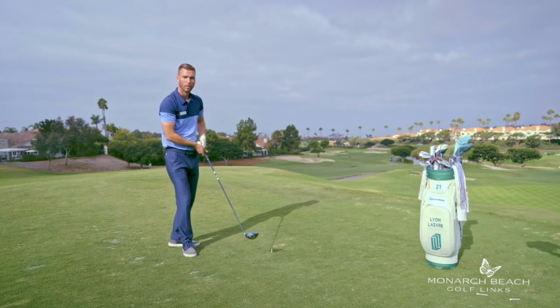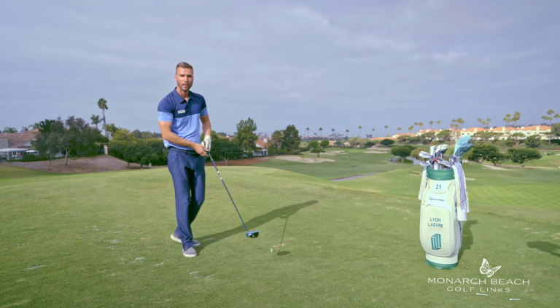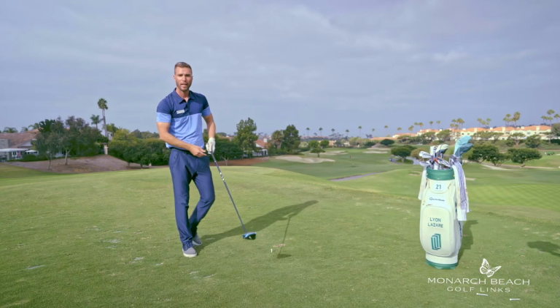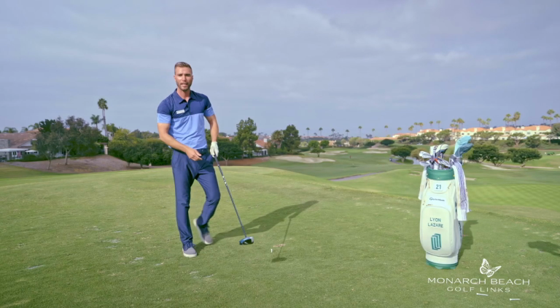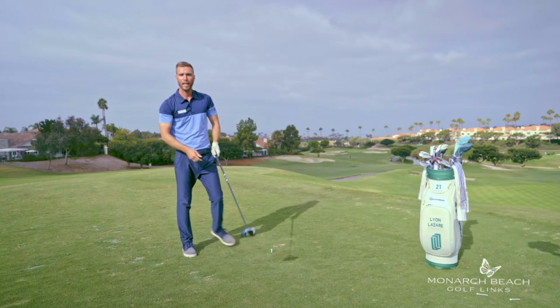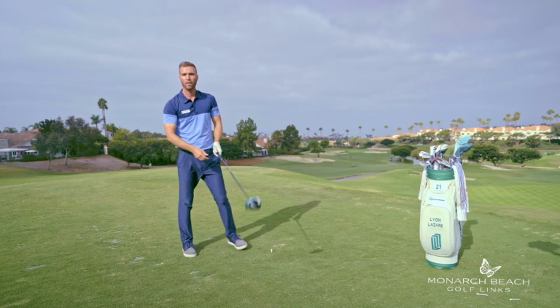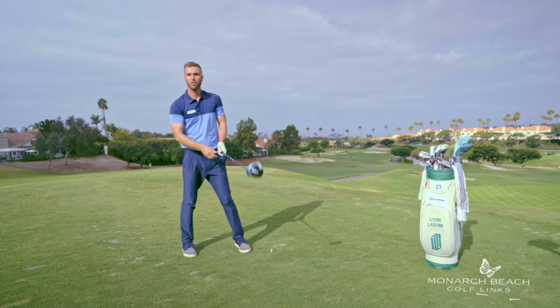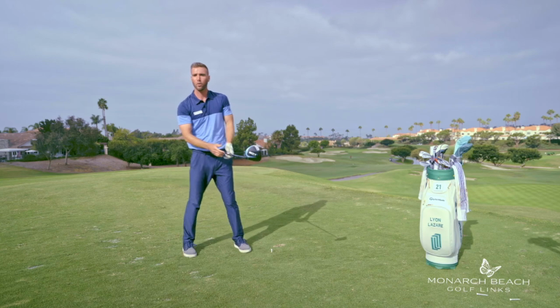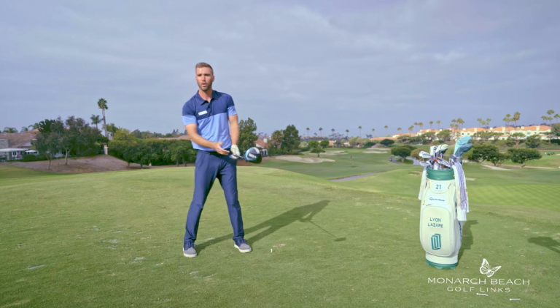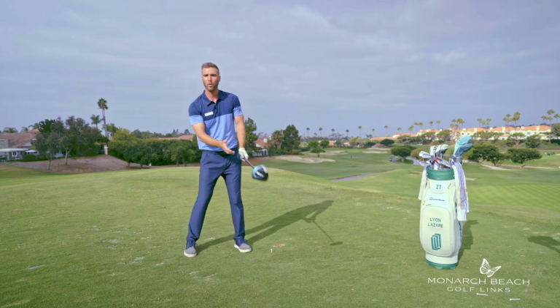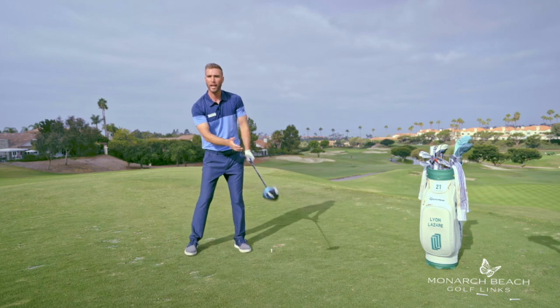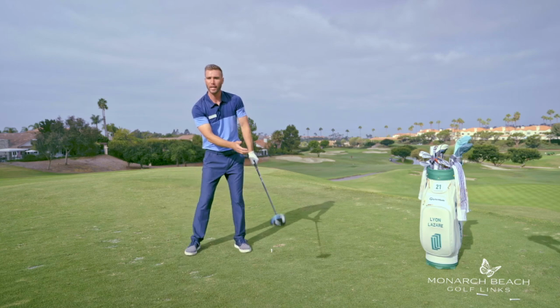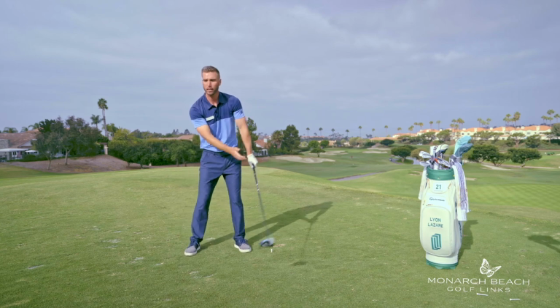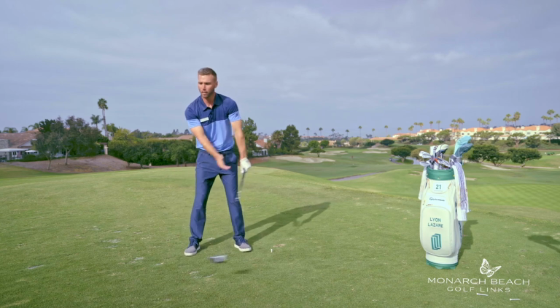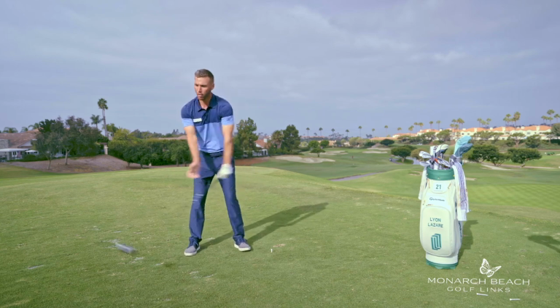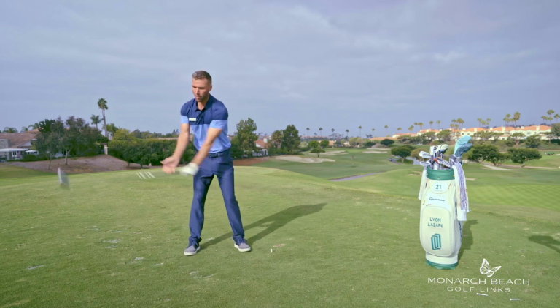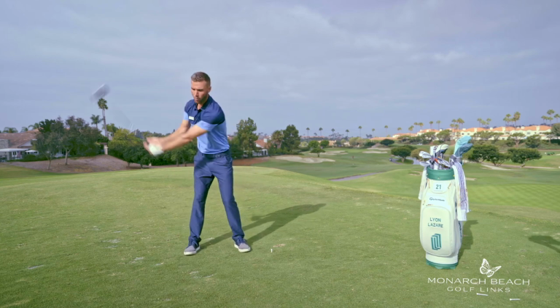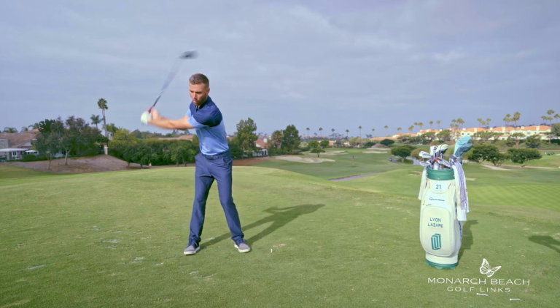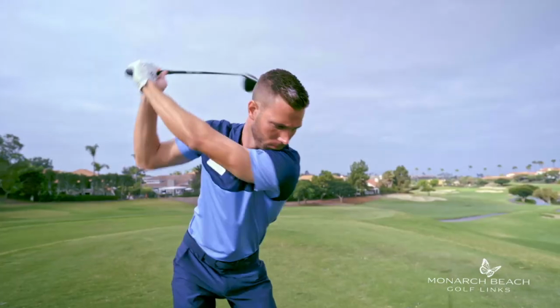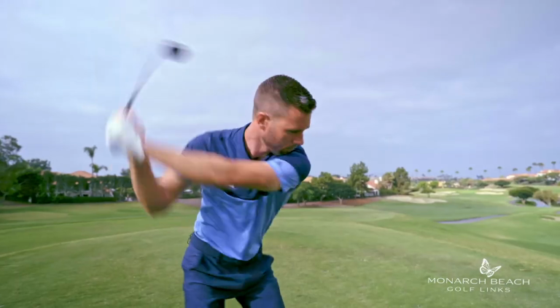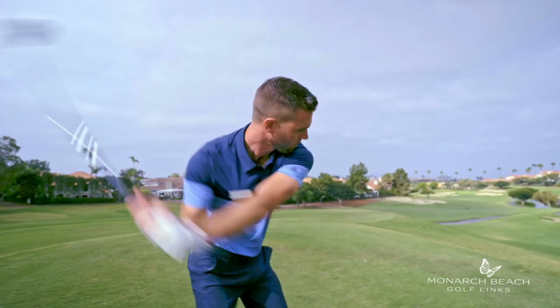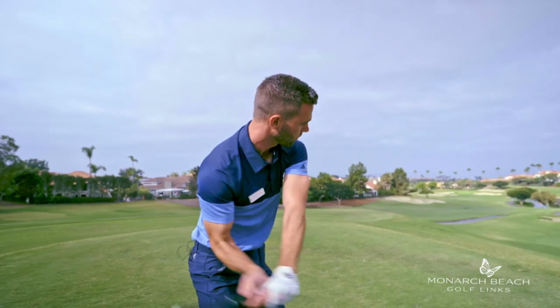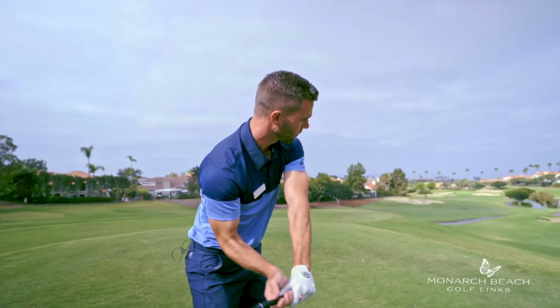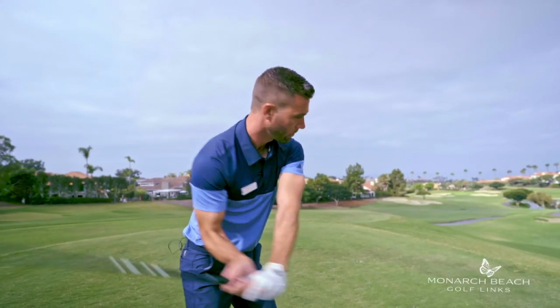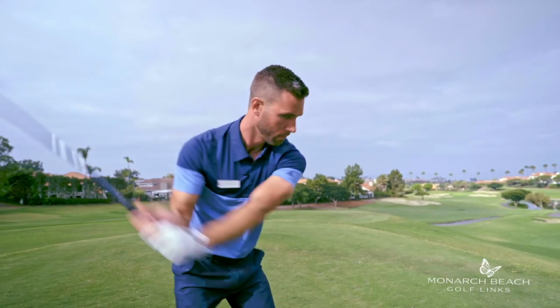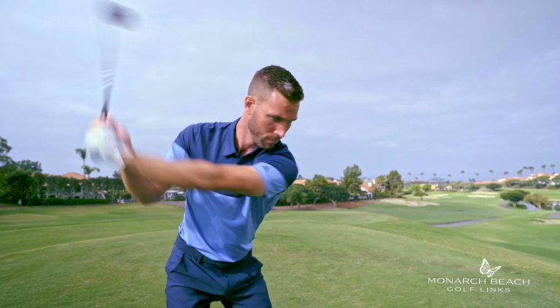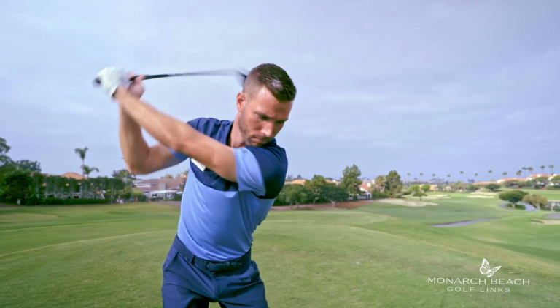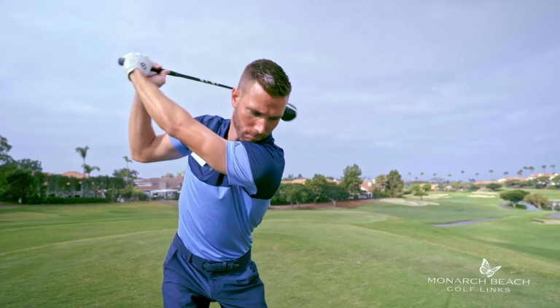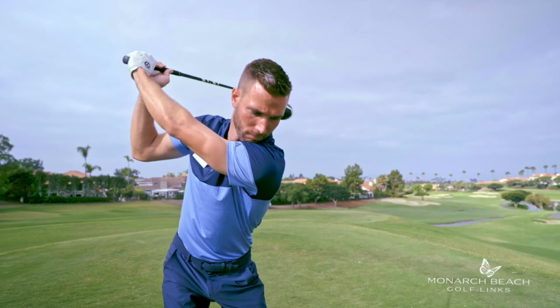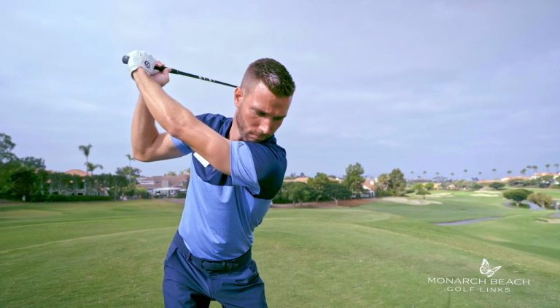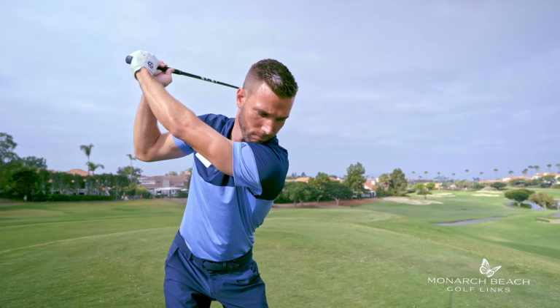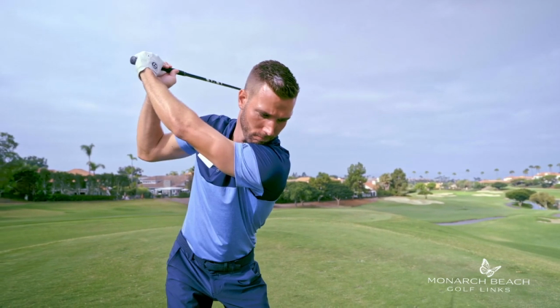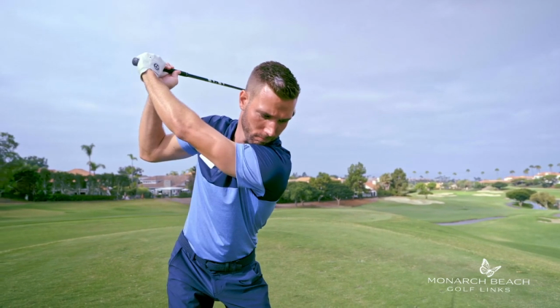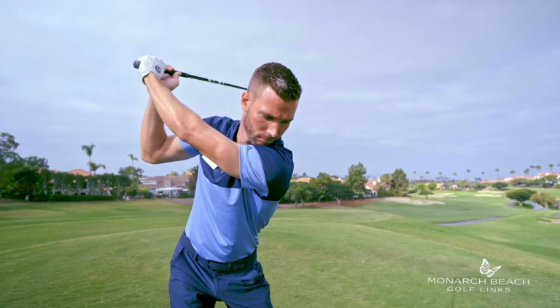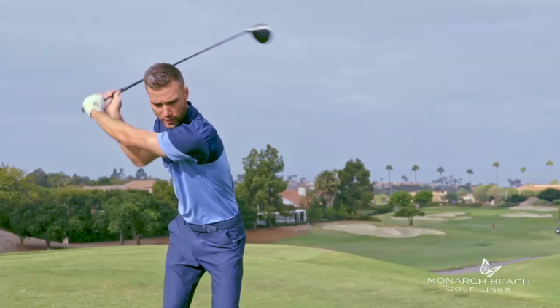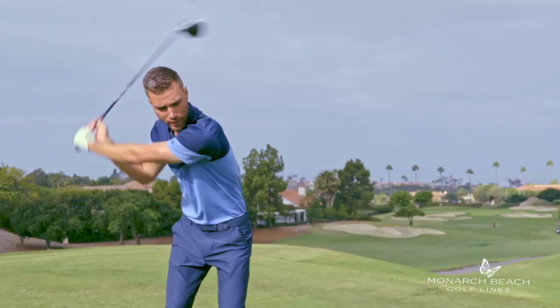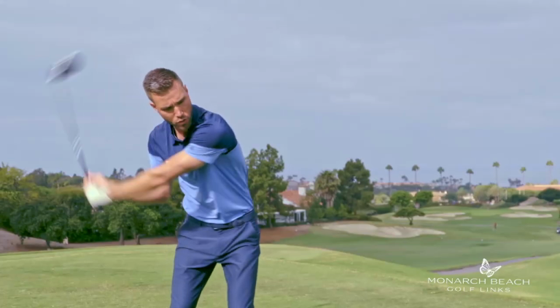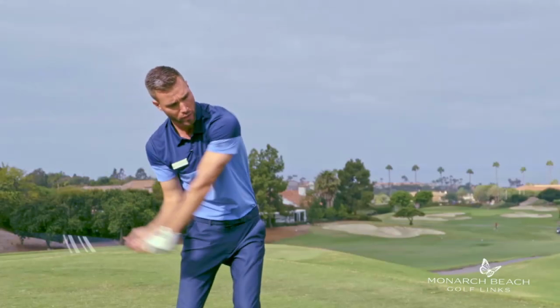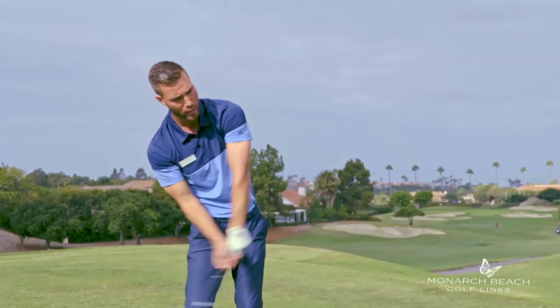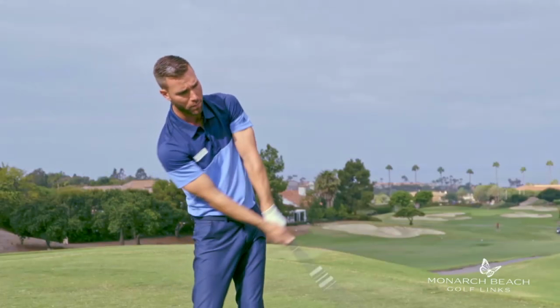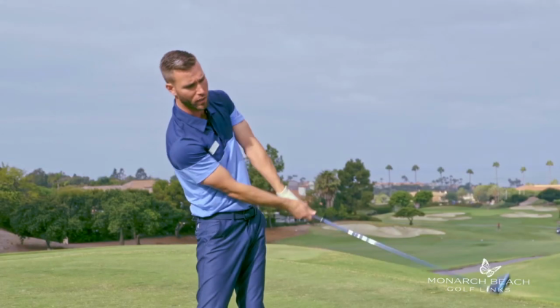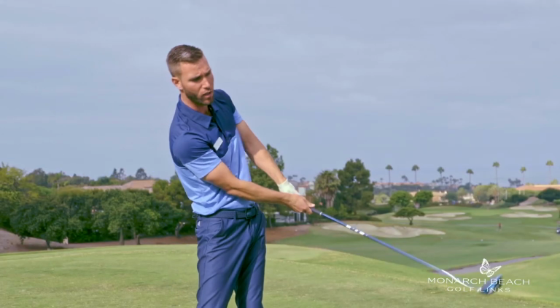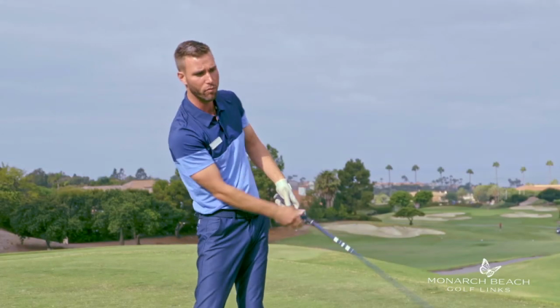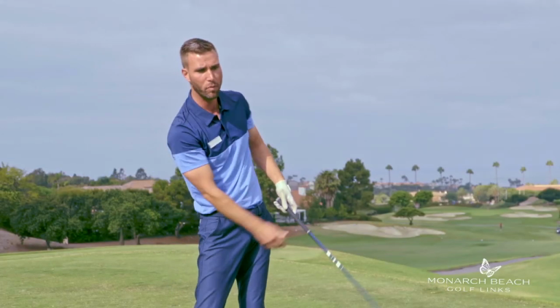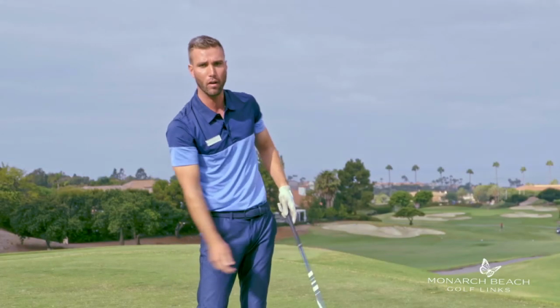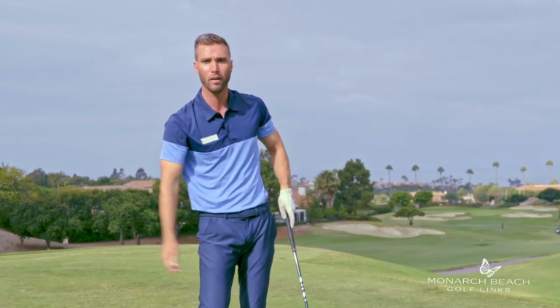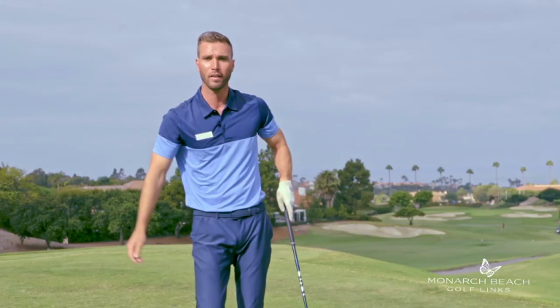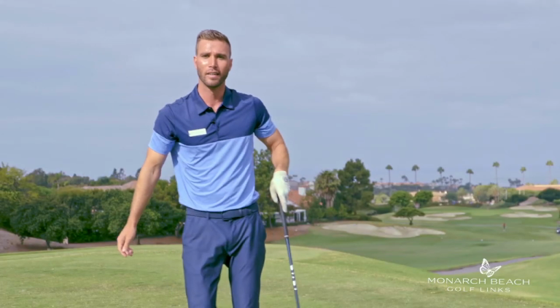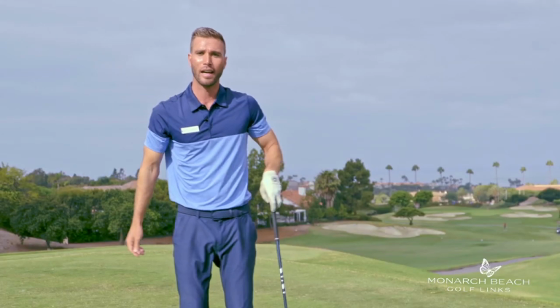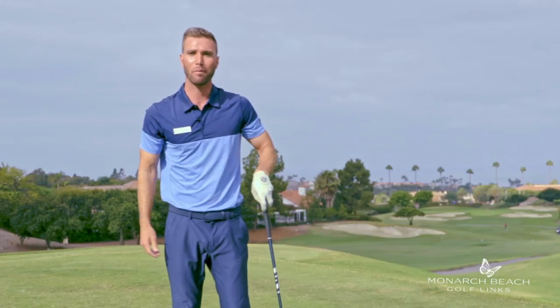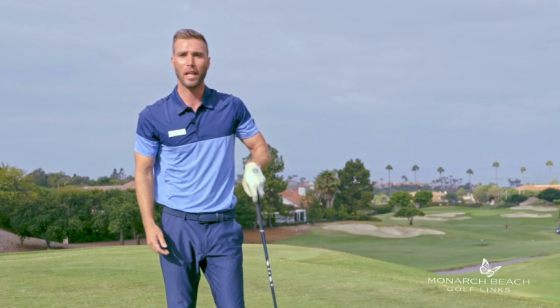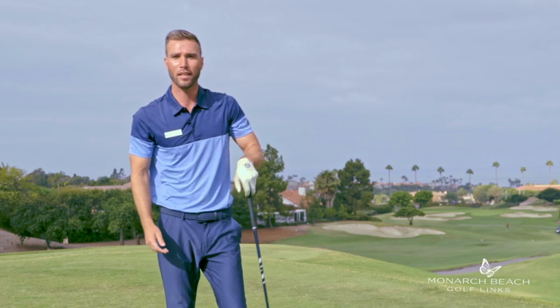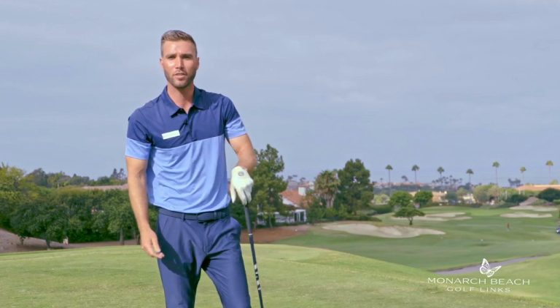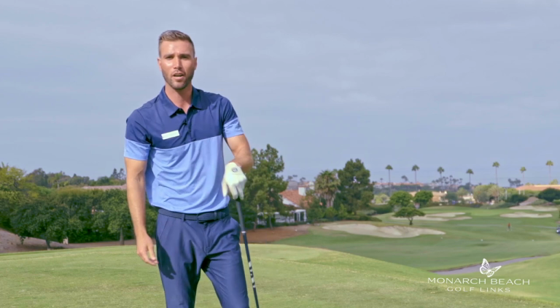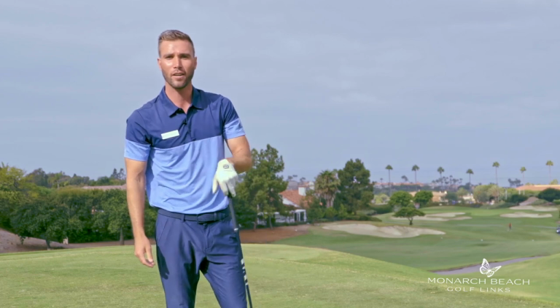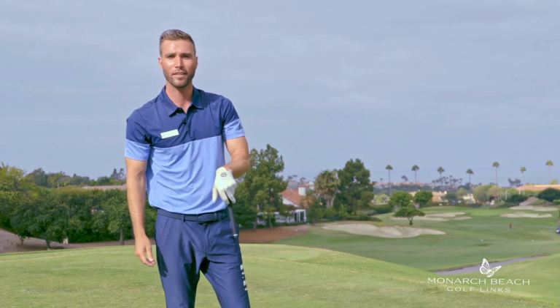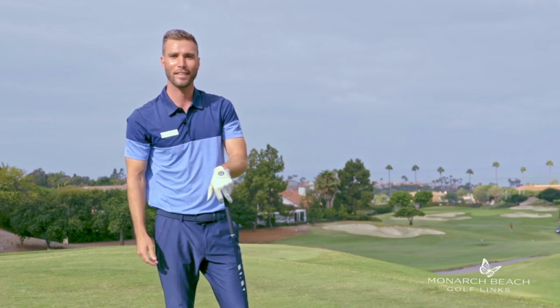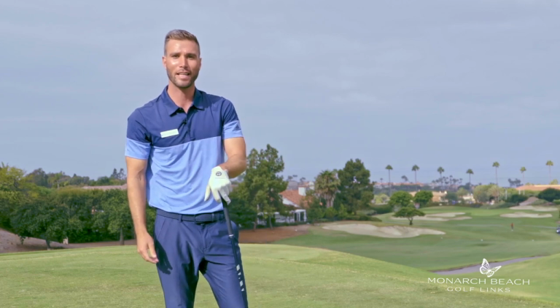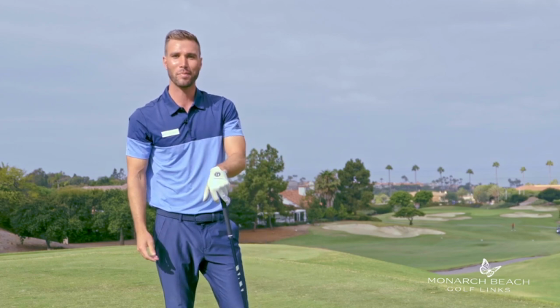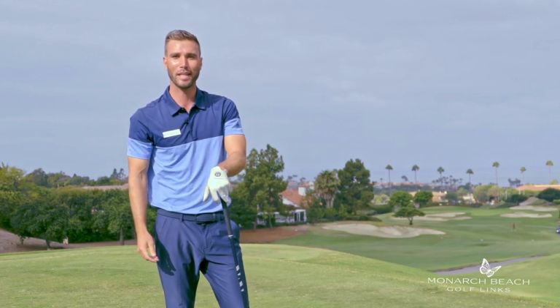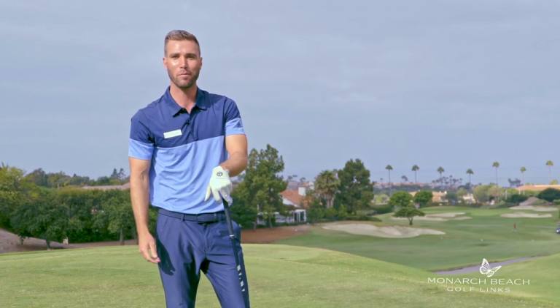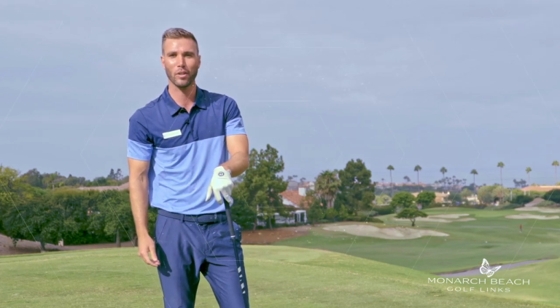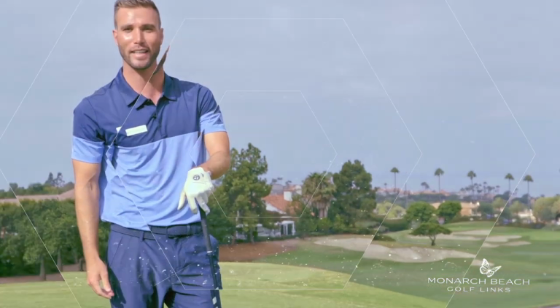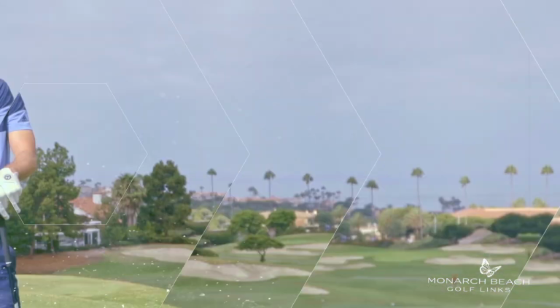Again, we're creating a little bit more arc with our swing on the backswing and swinging up on the golf ball. I'm Lion Lazar and that's your Monday Mulligan.